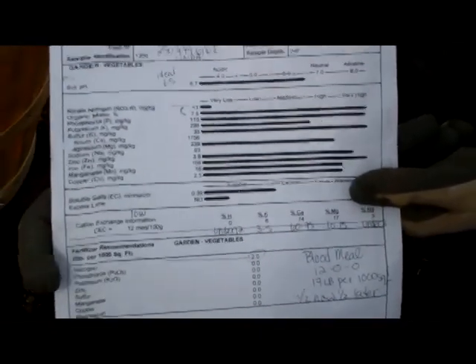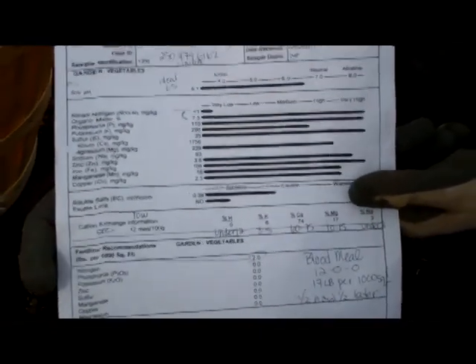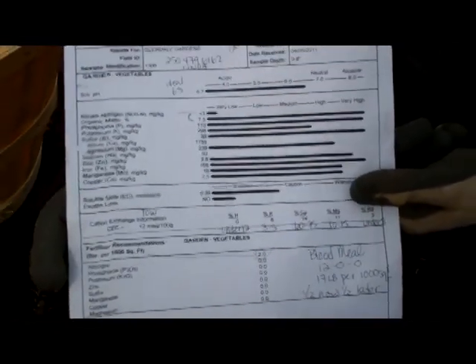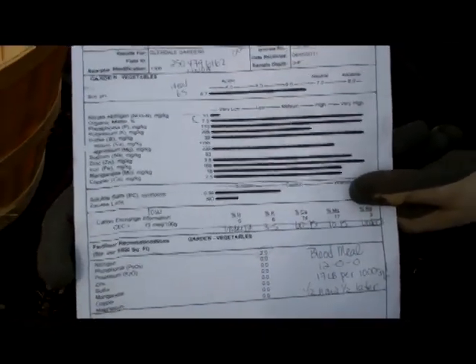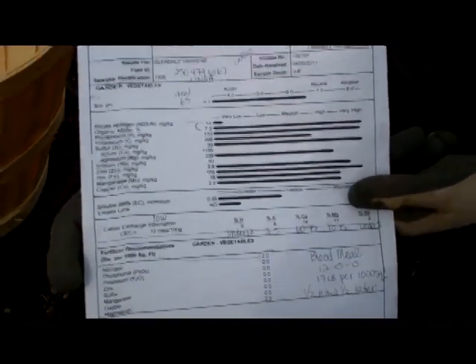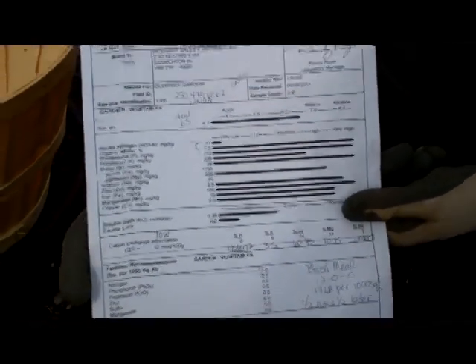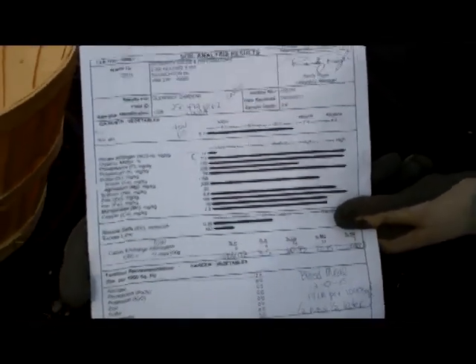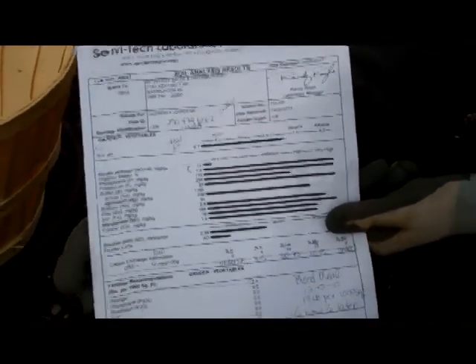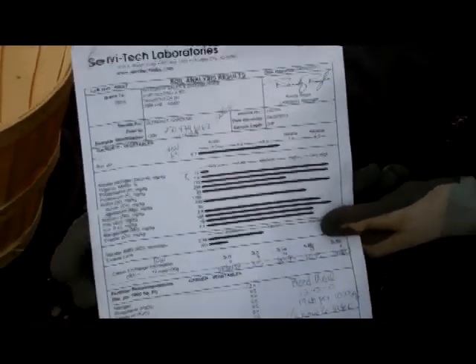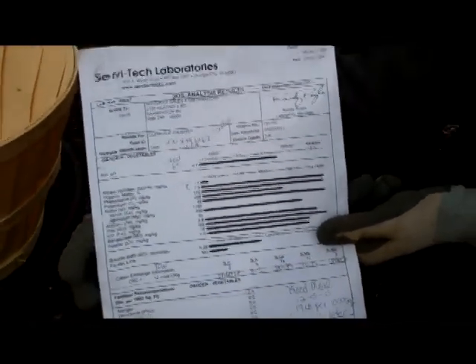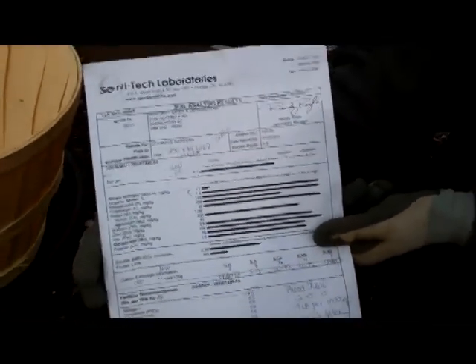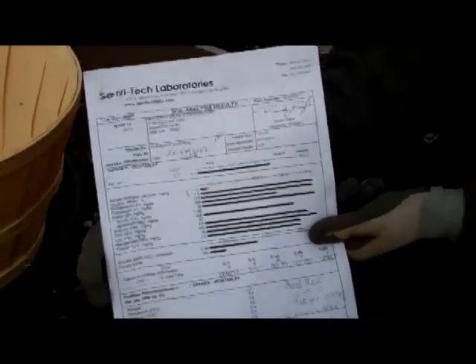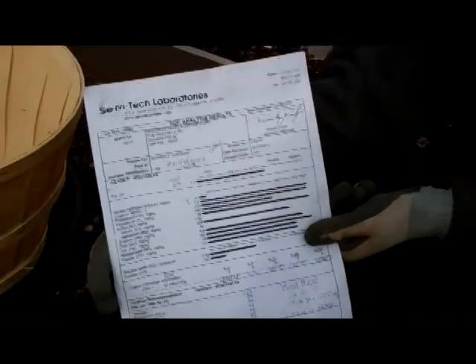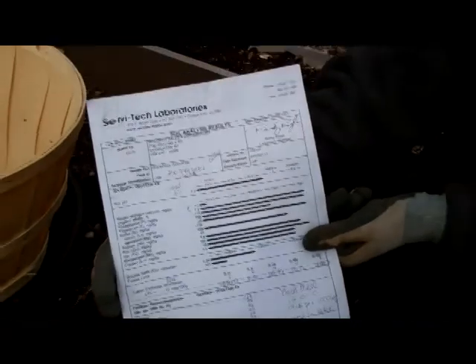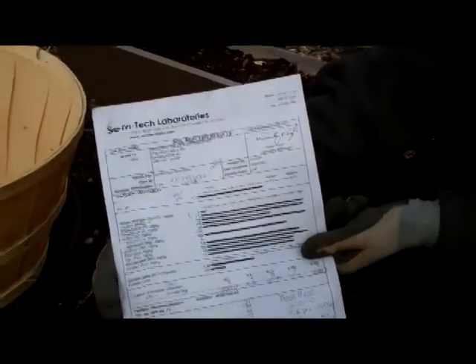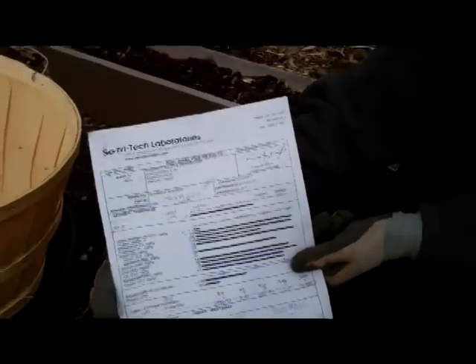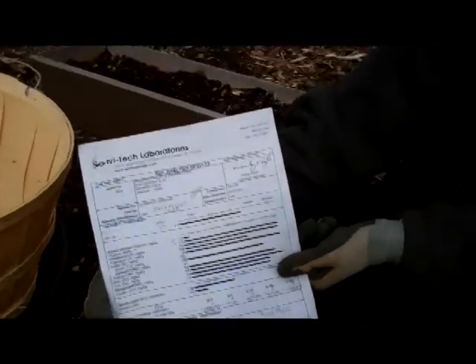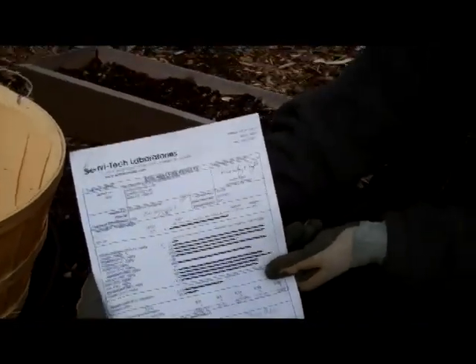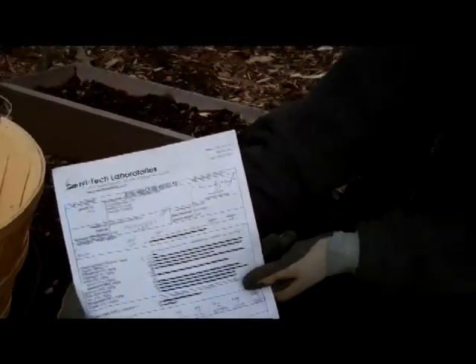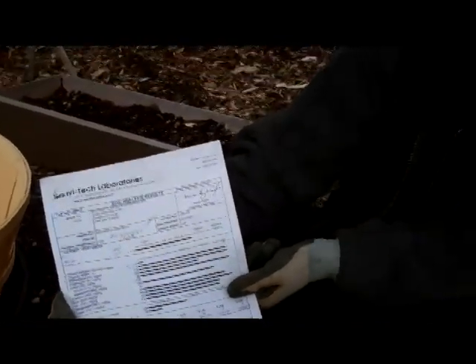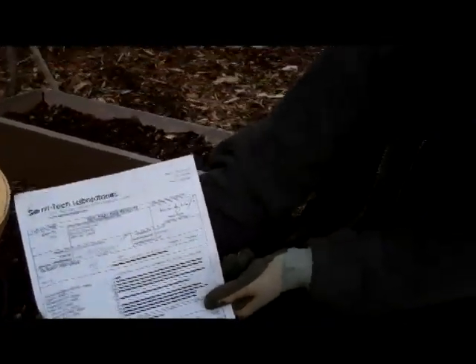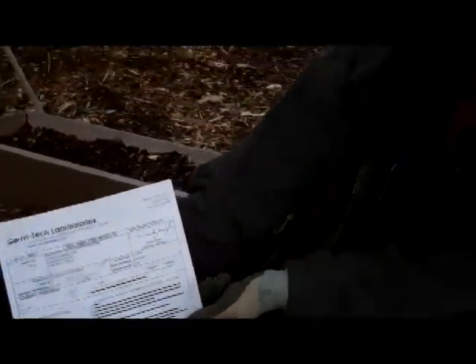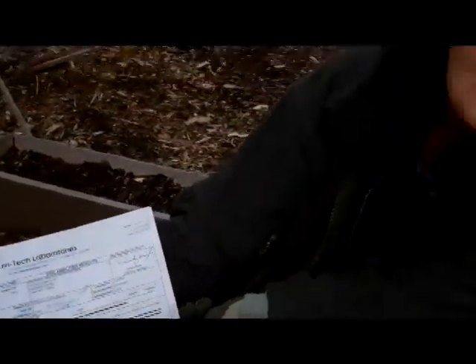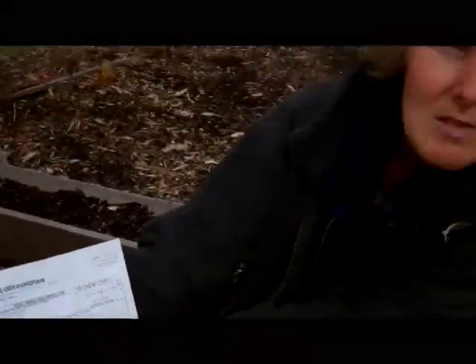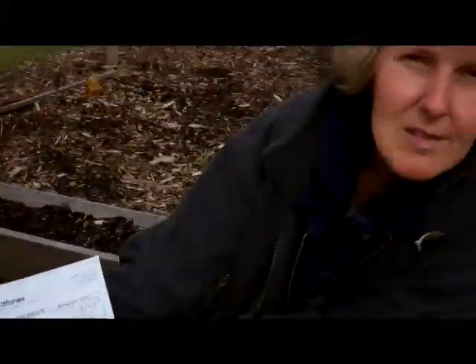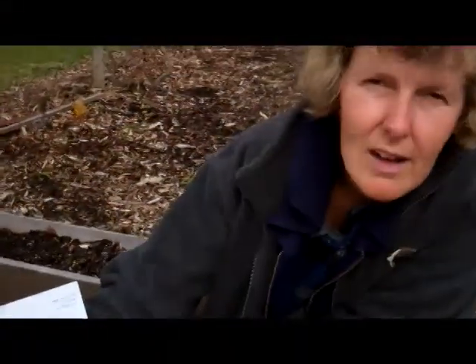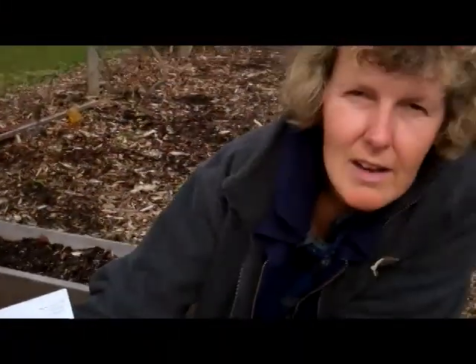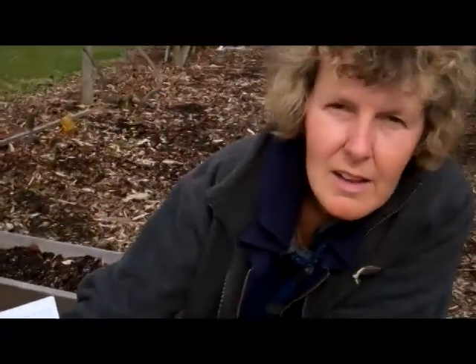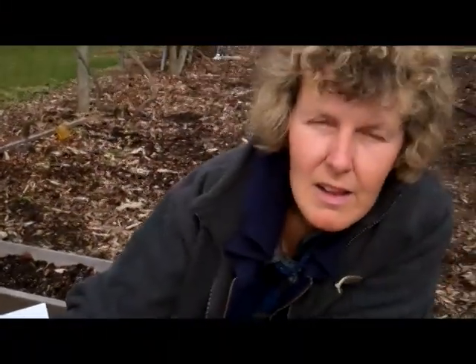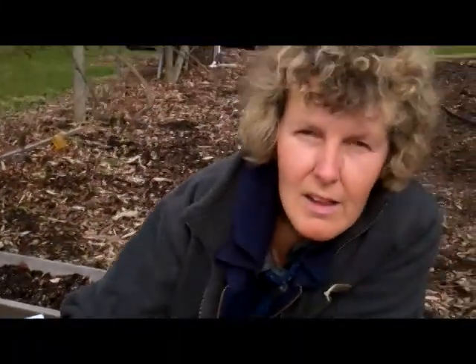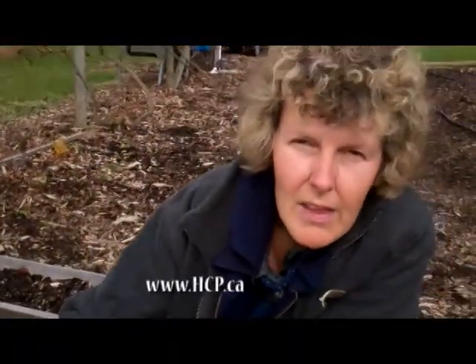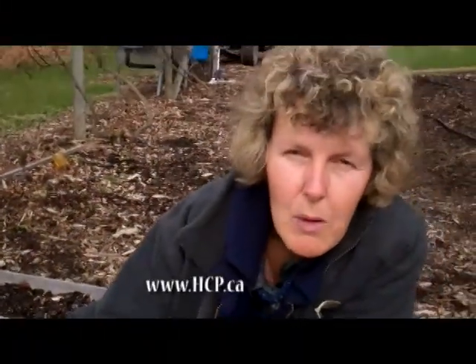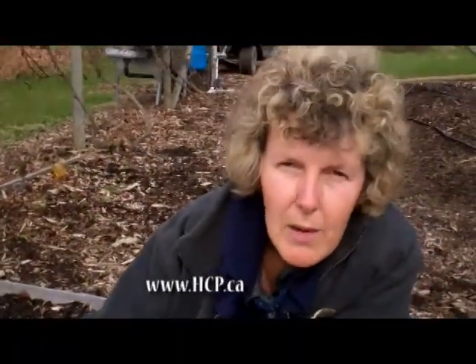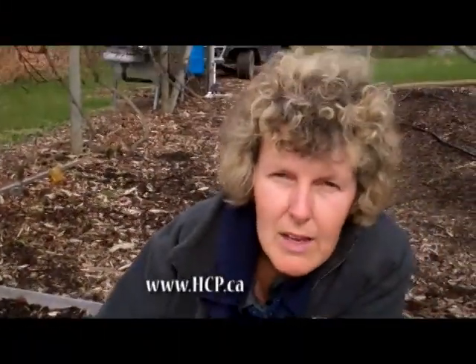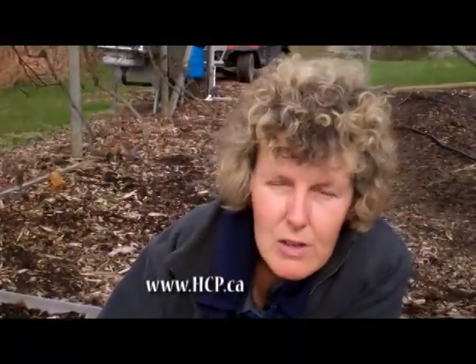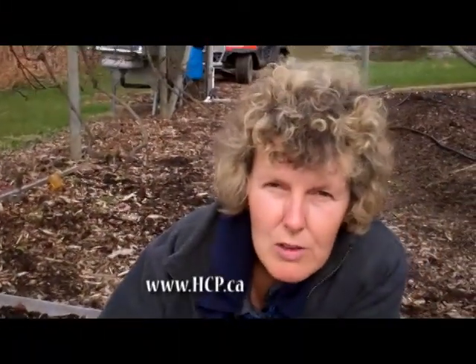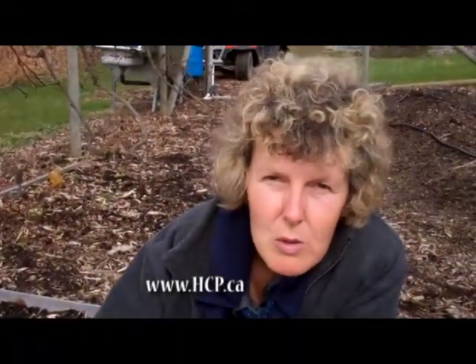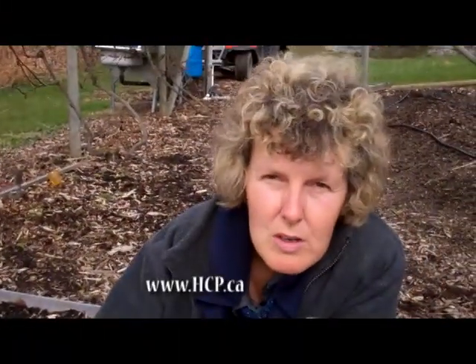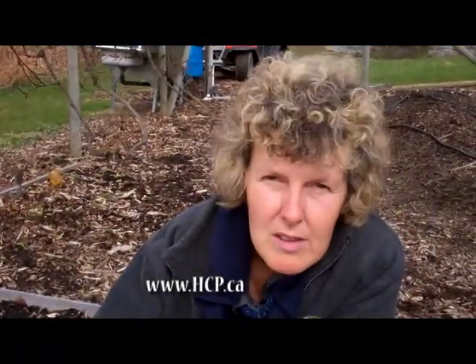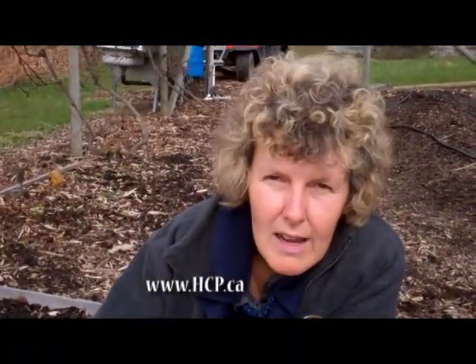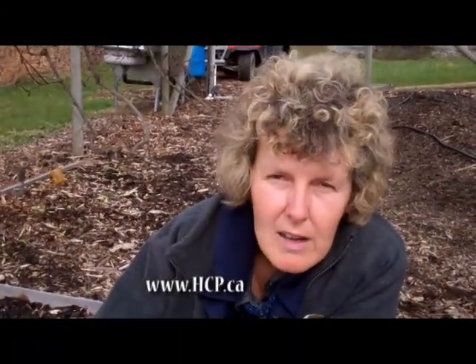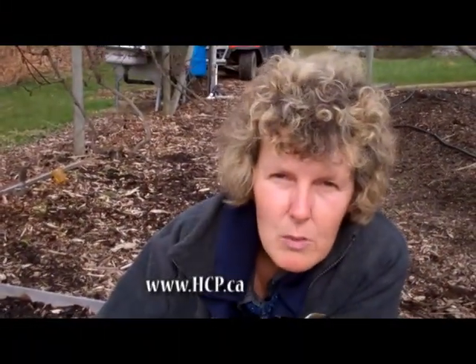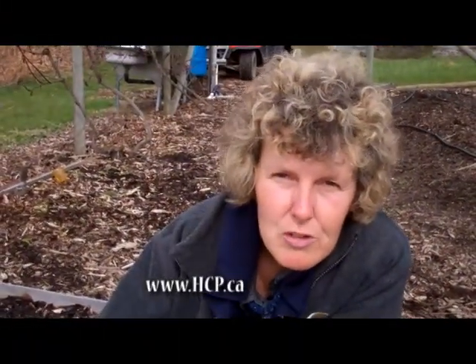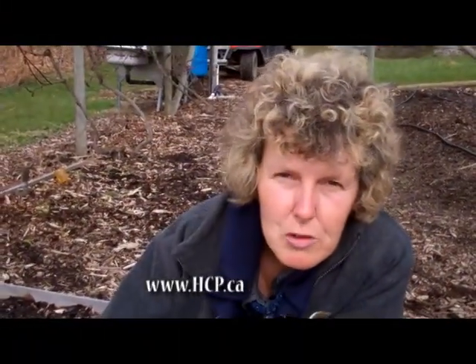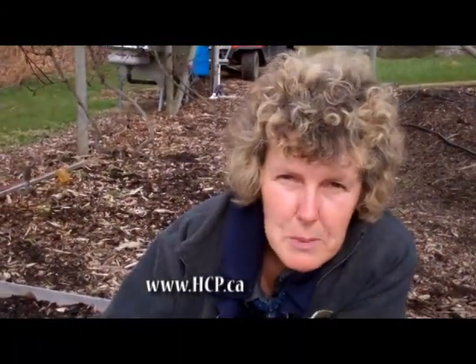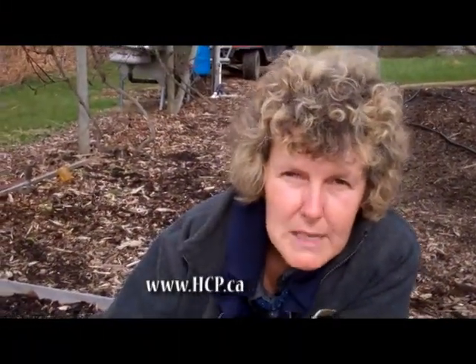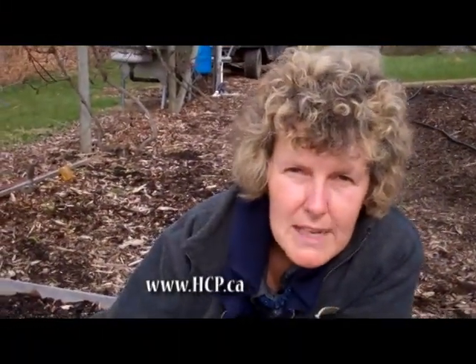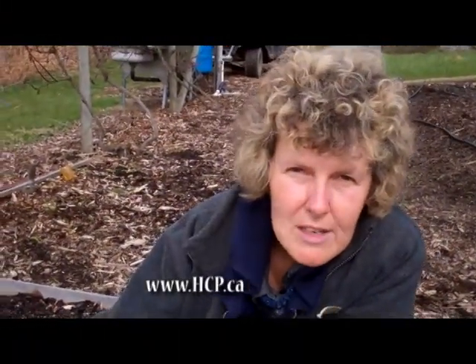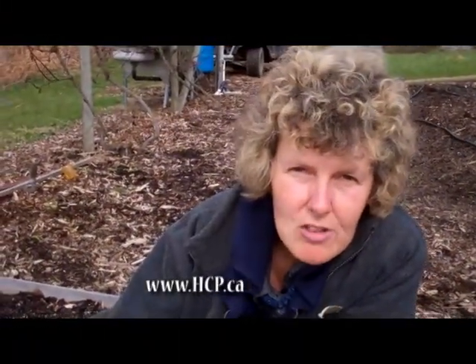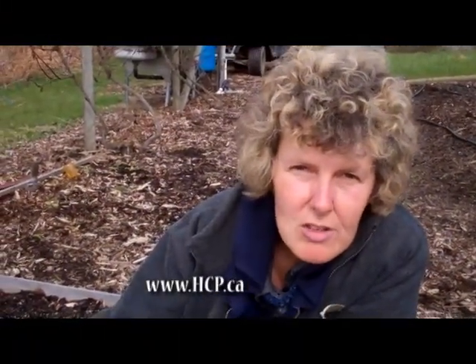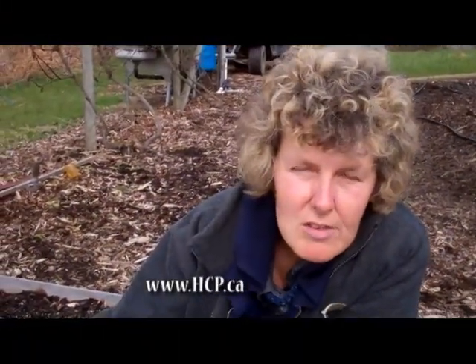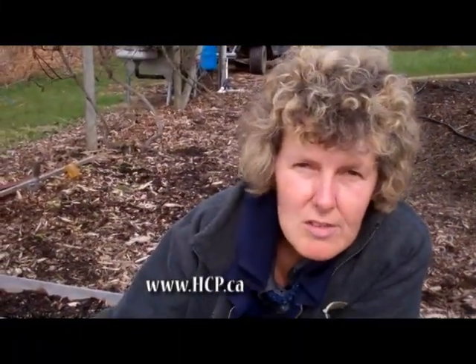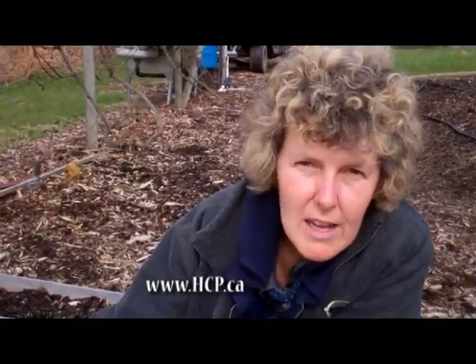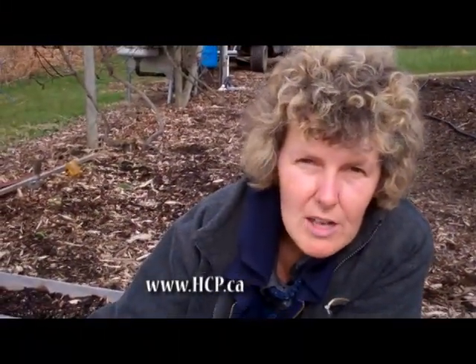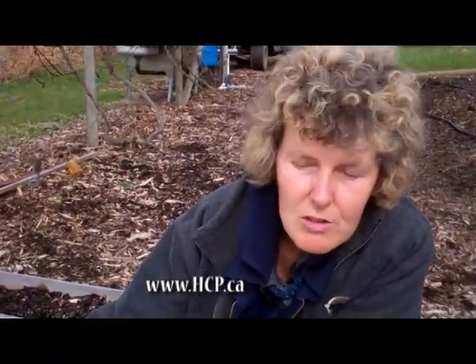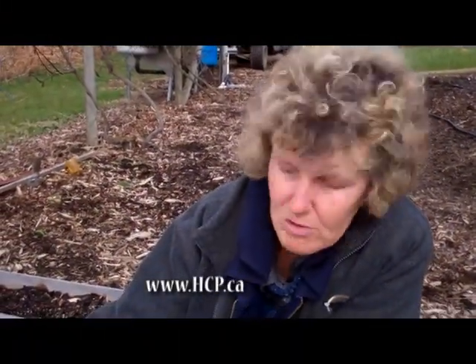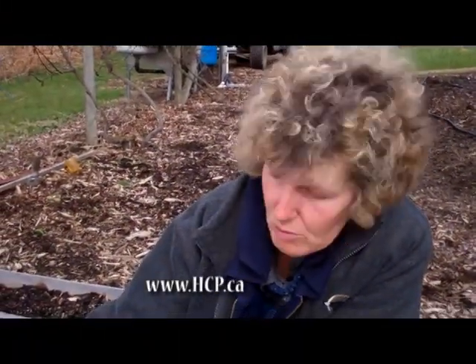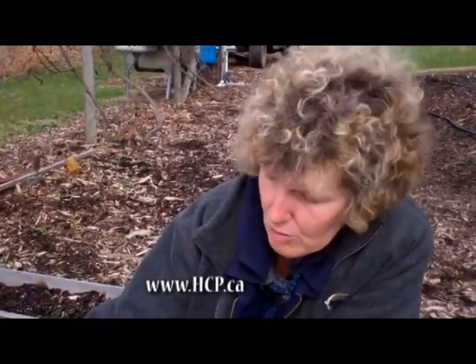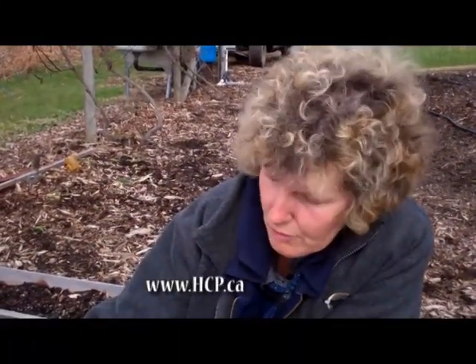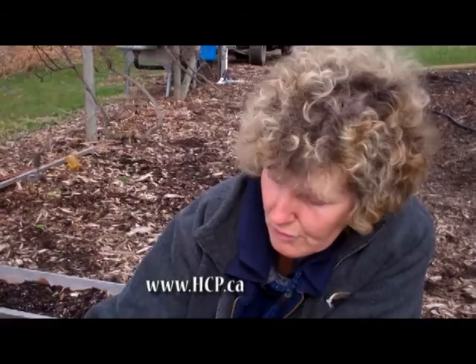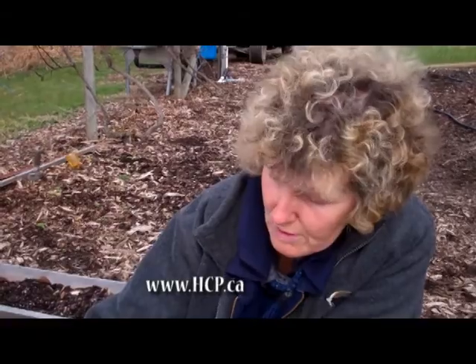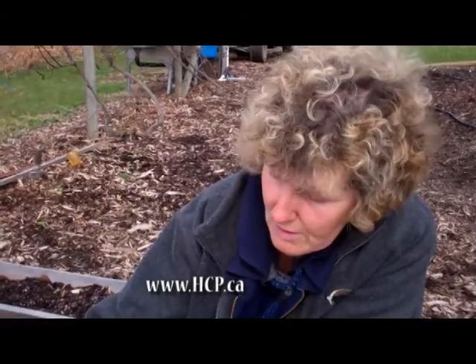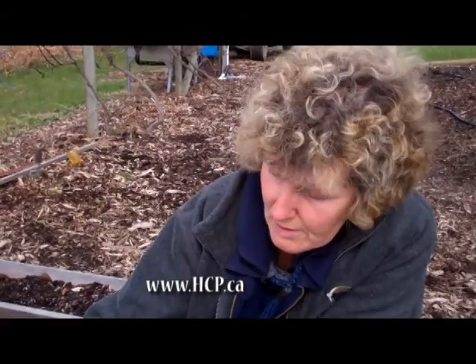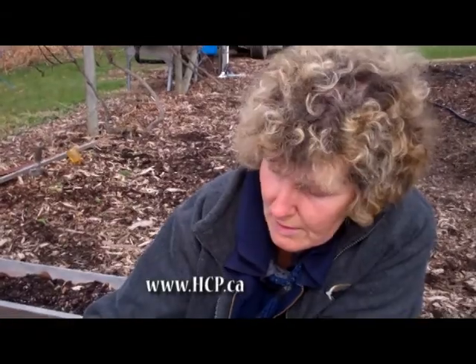This is well worth it to get done. That way you'll know exactly what your pH is and your soil fertility.